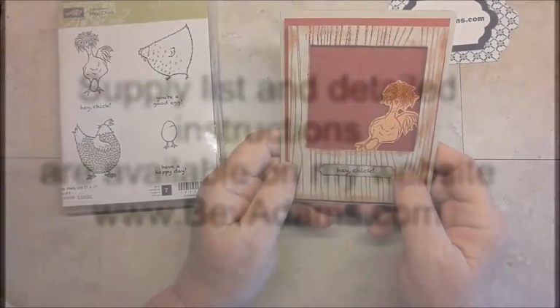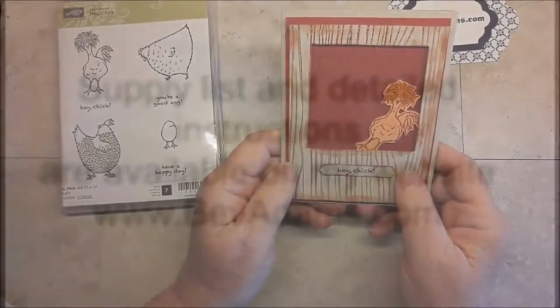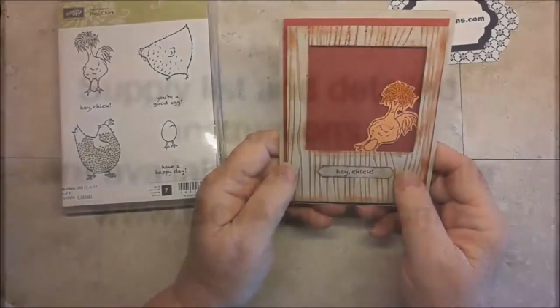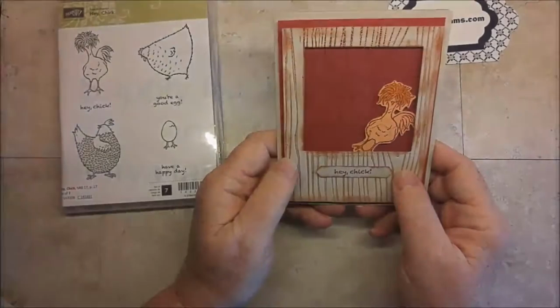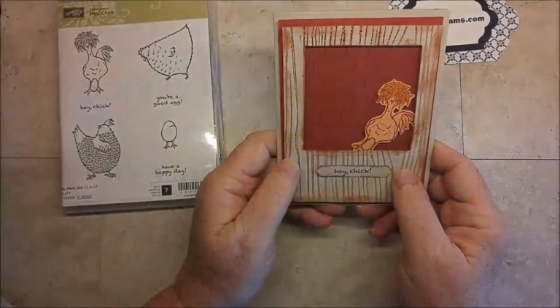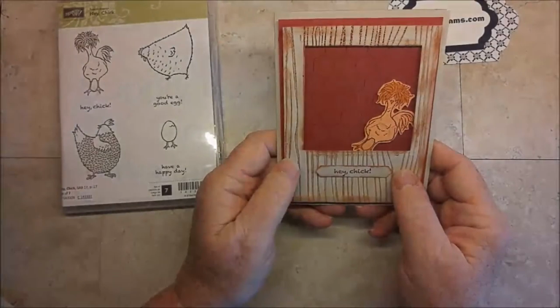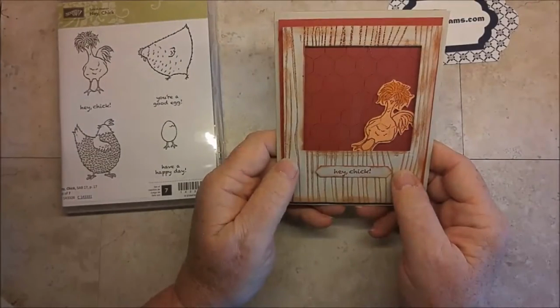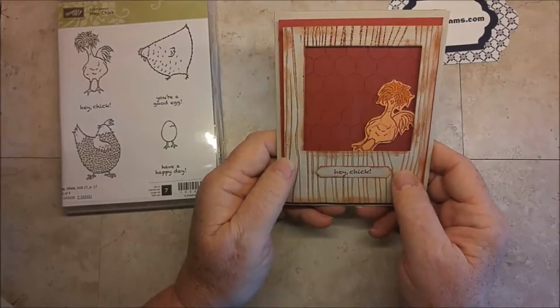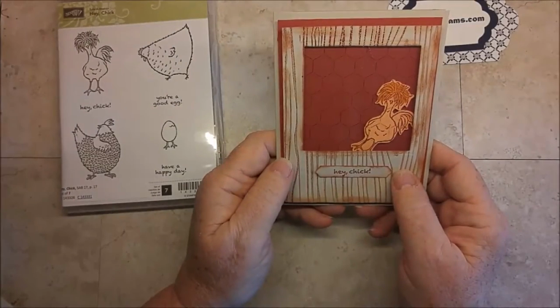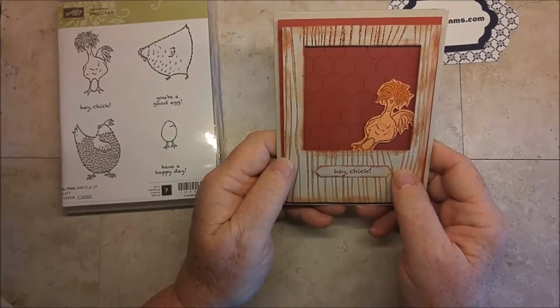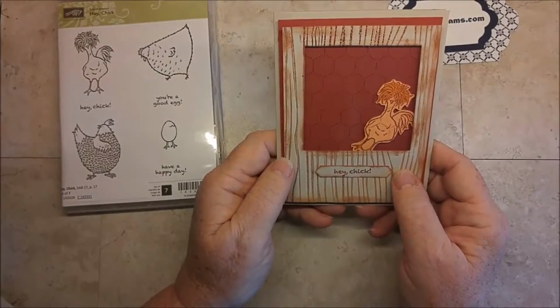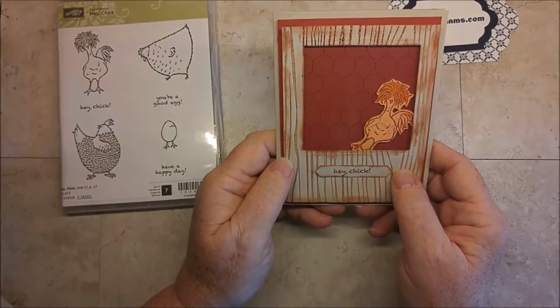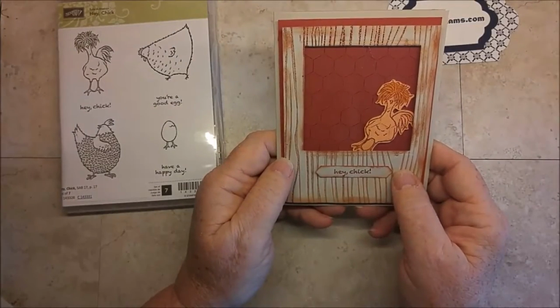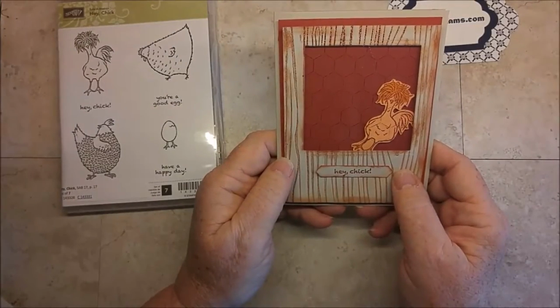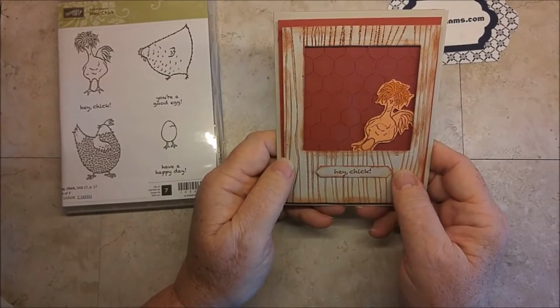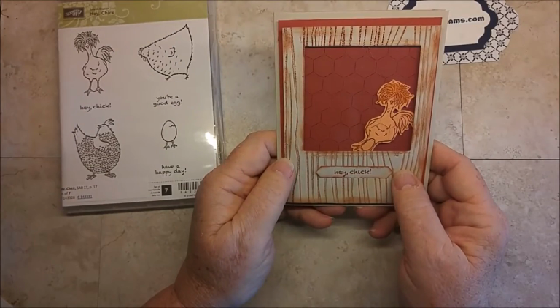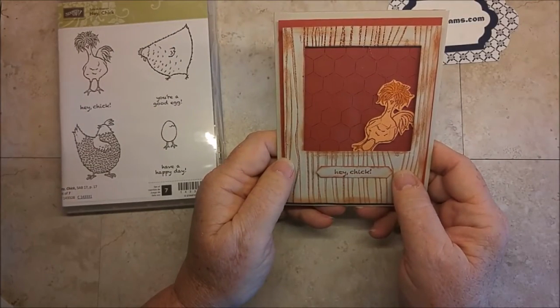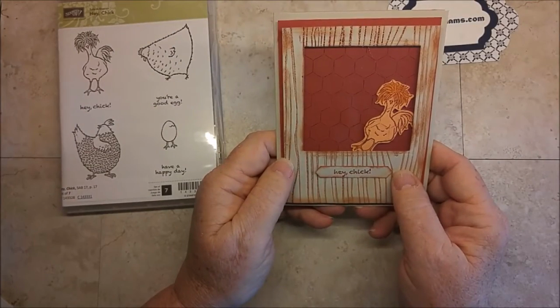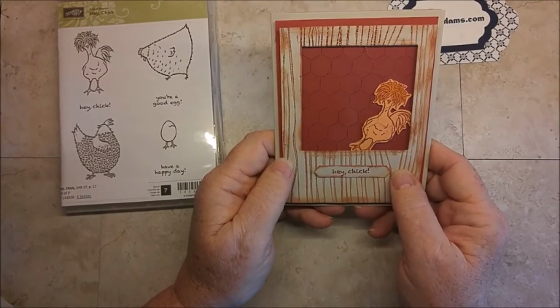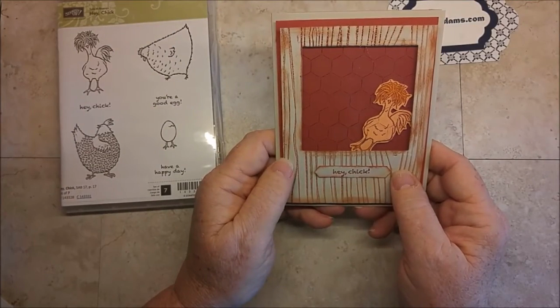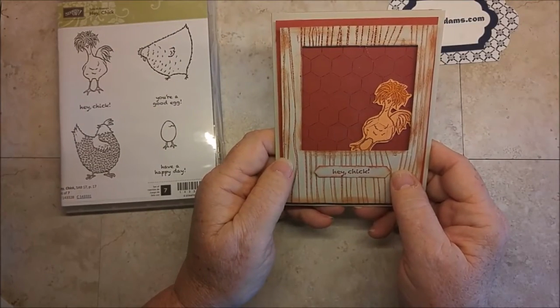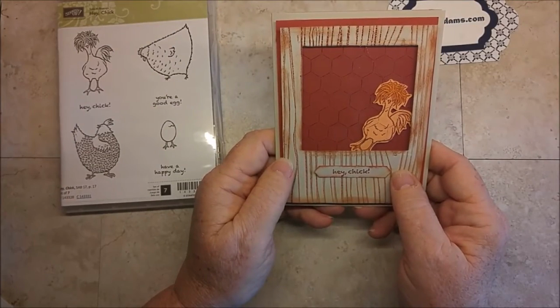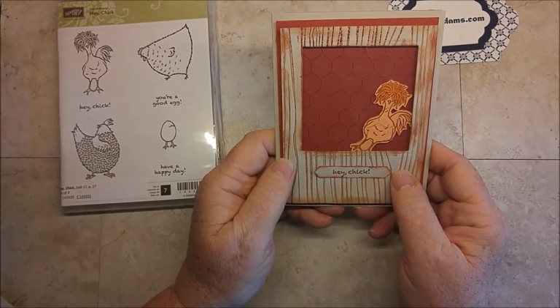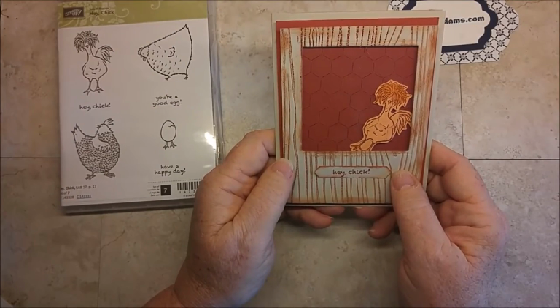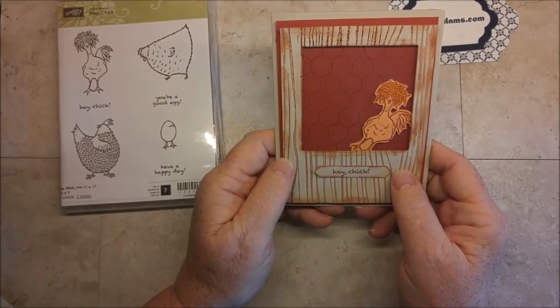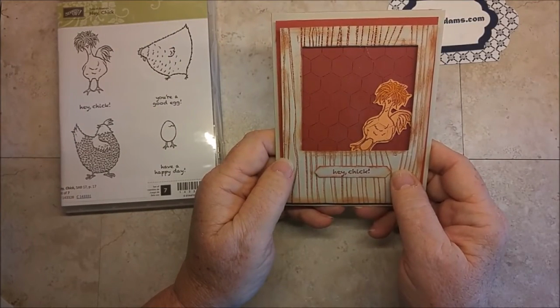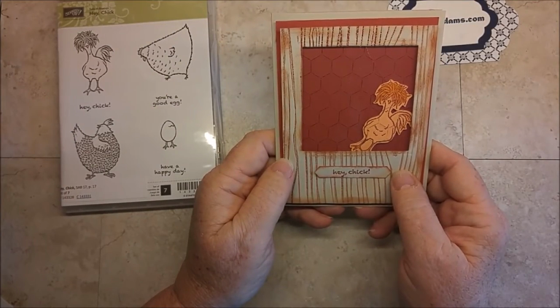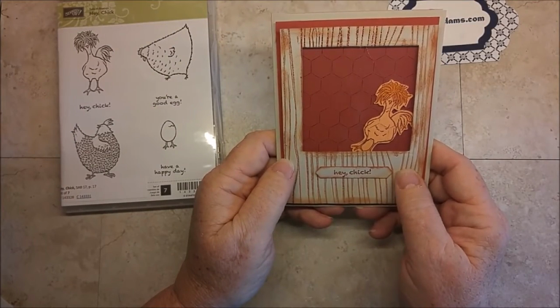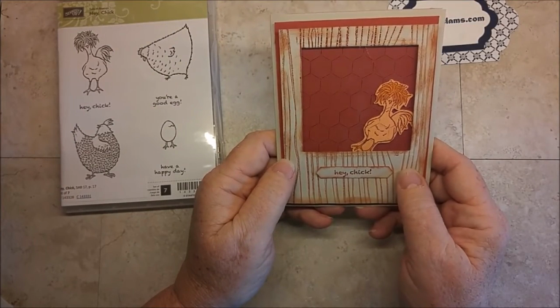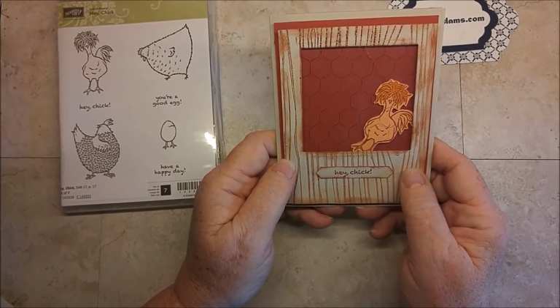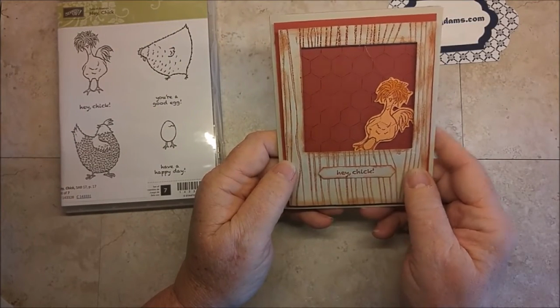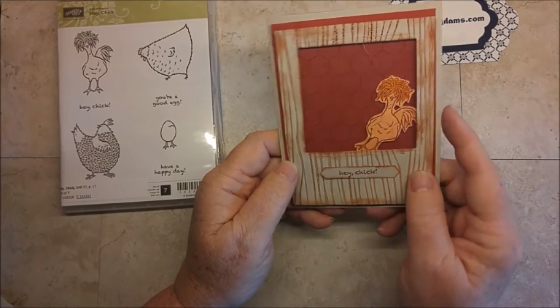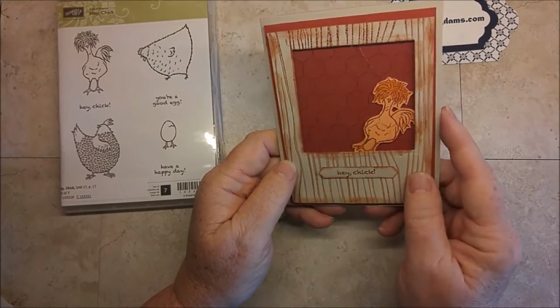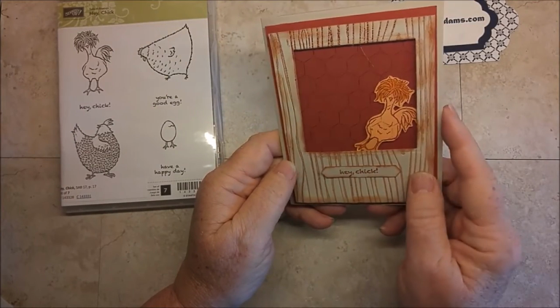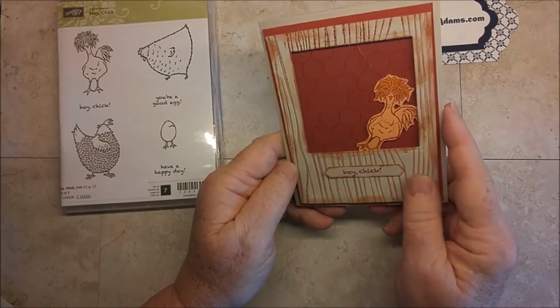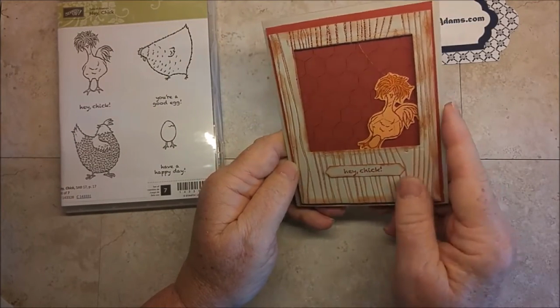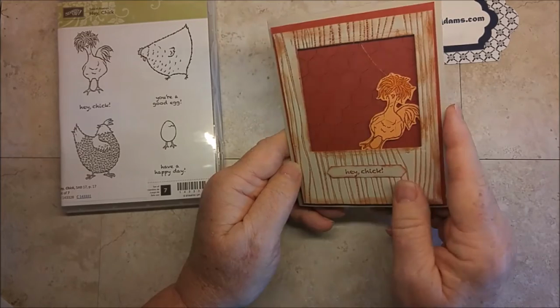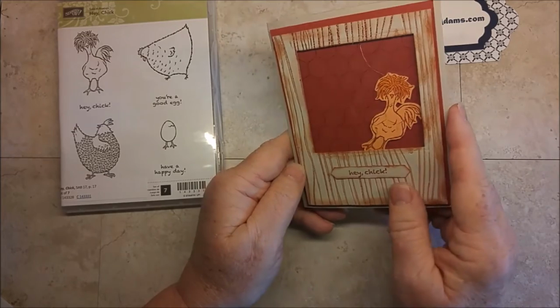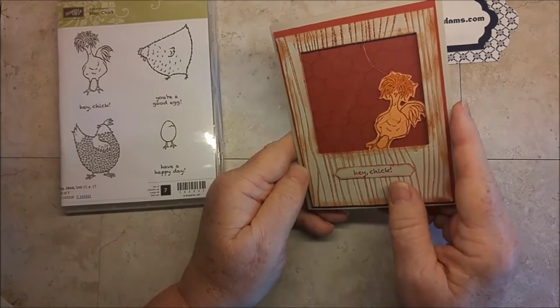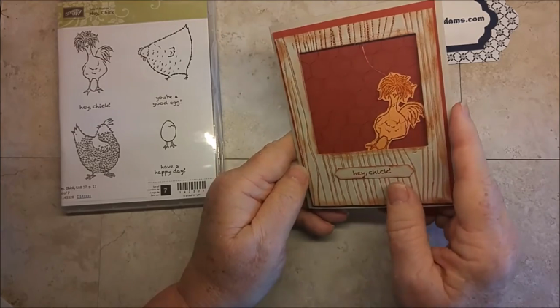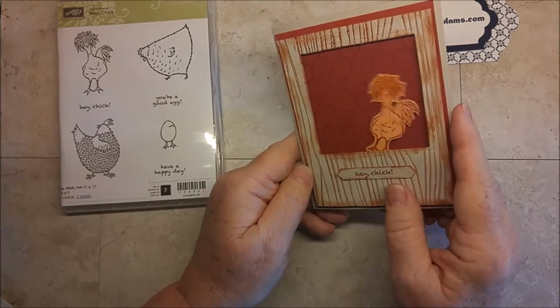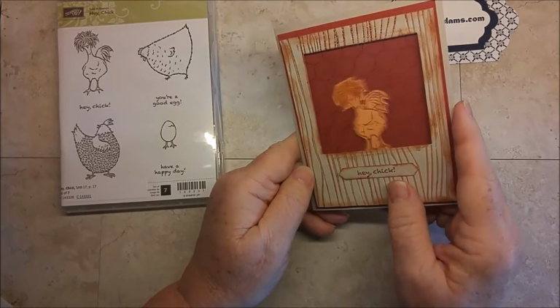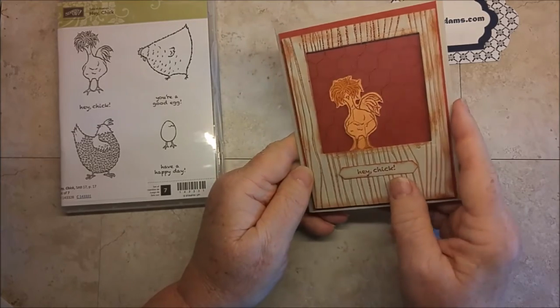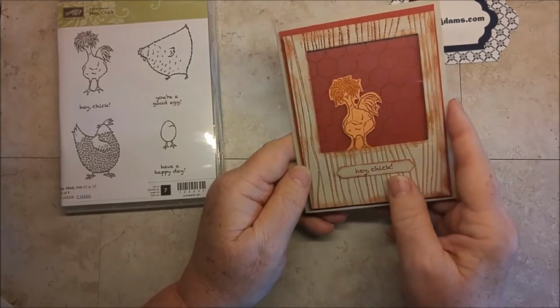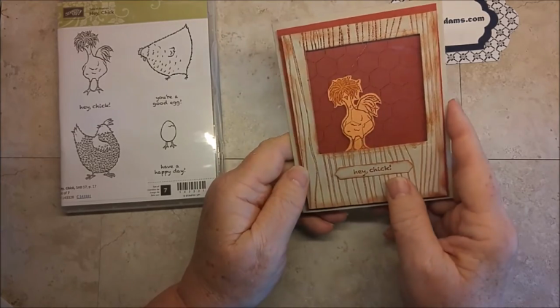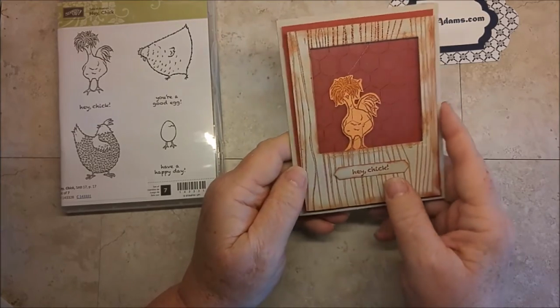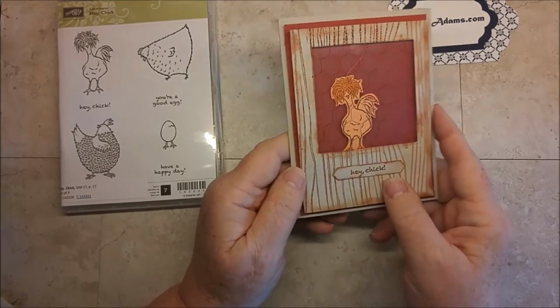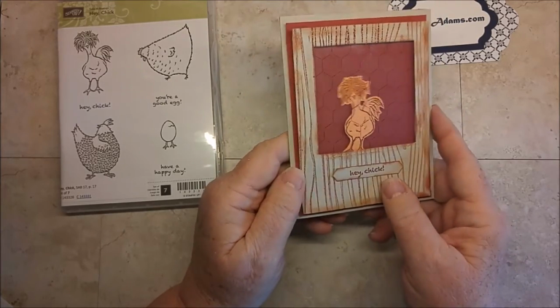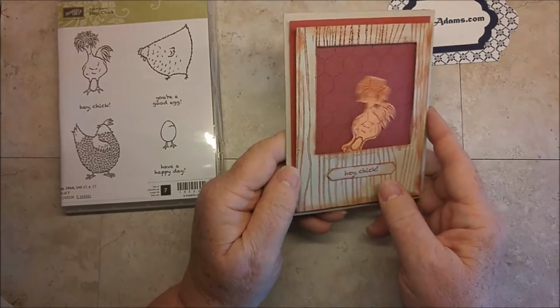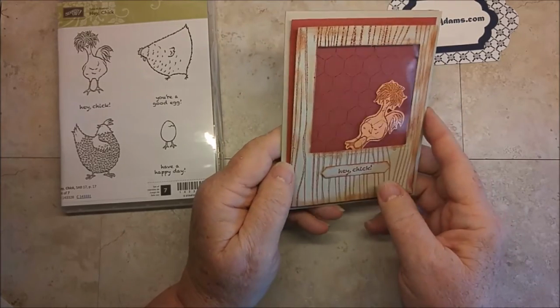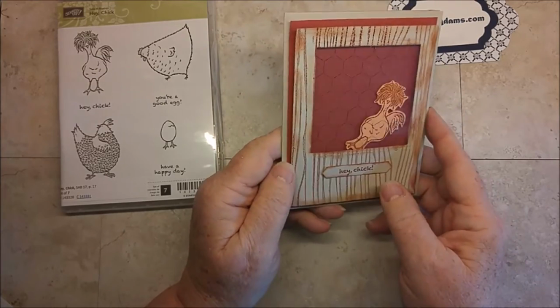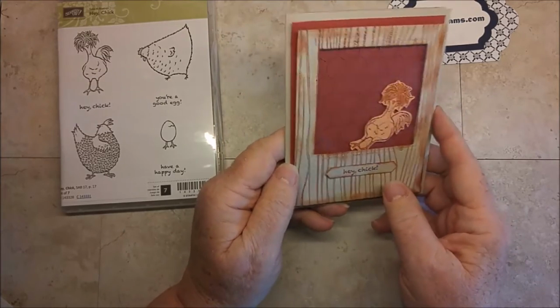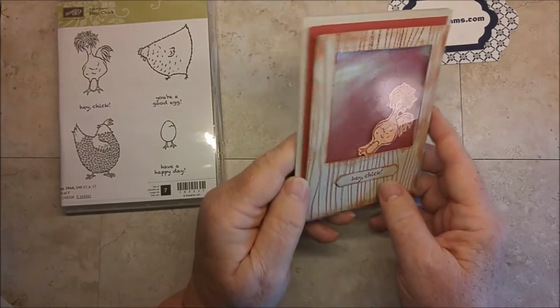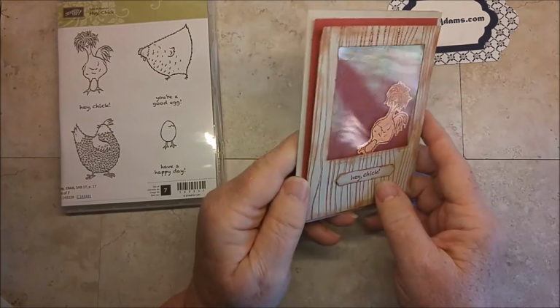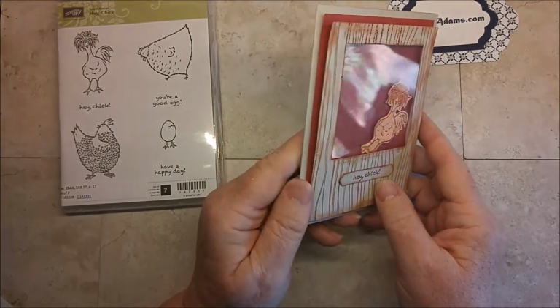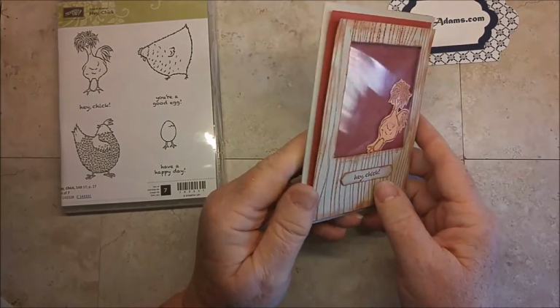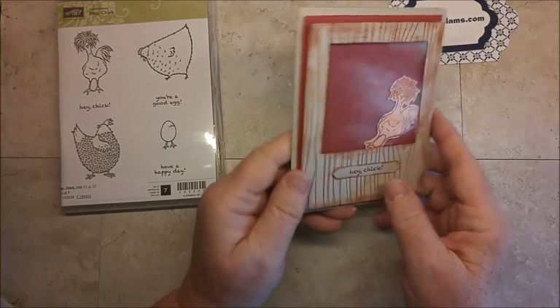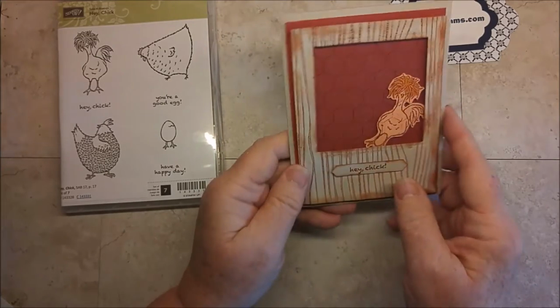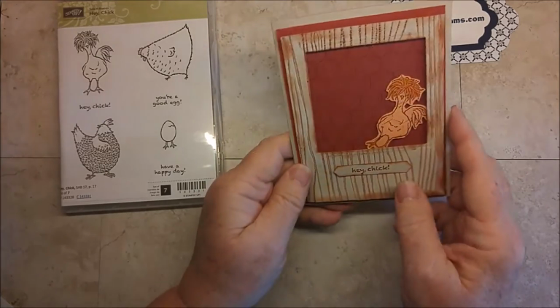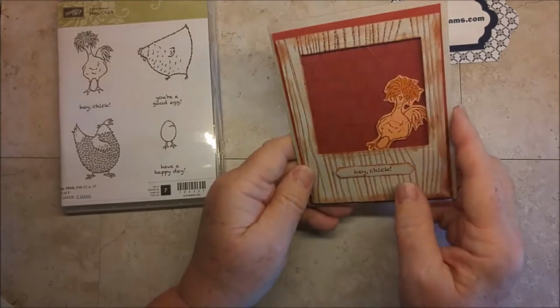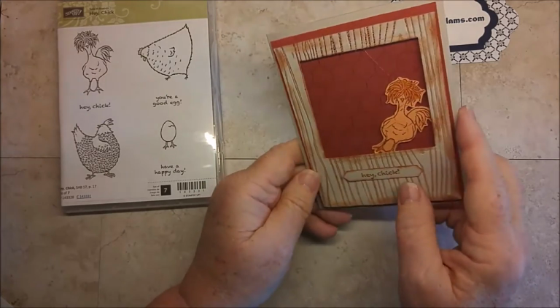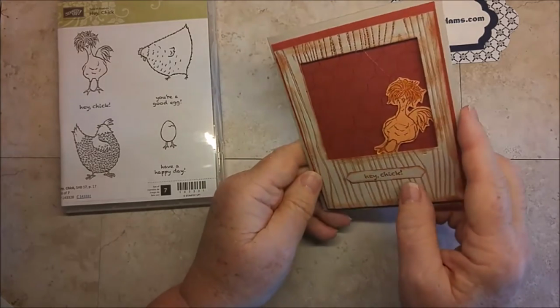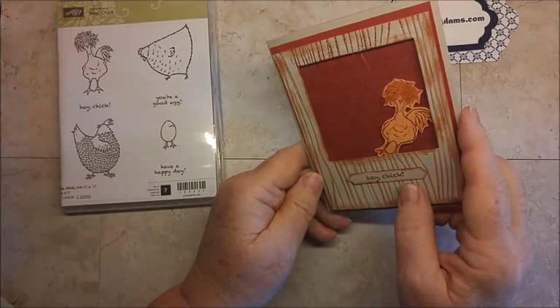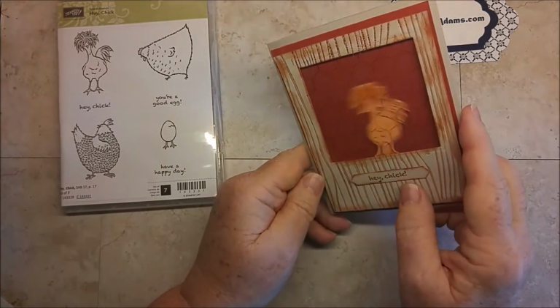Welcome! I'm Bev Adams. I'm an independent demonstrator with Stampin' Up! and I thought I'd show you this card today.